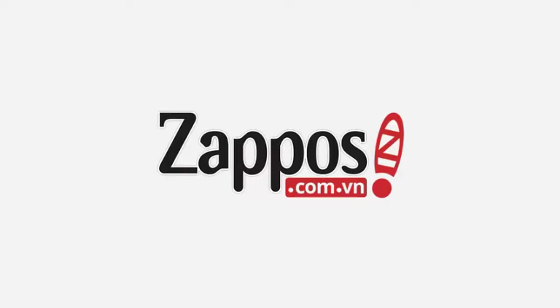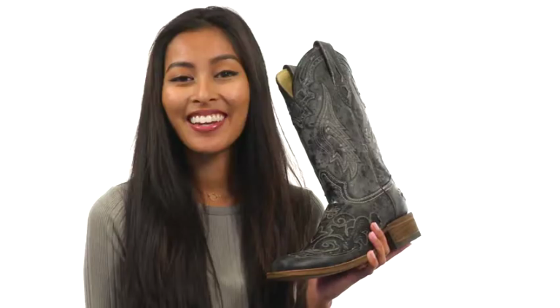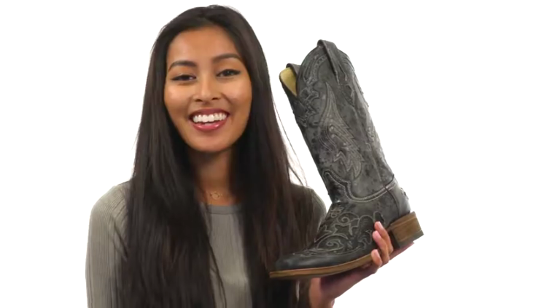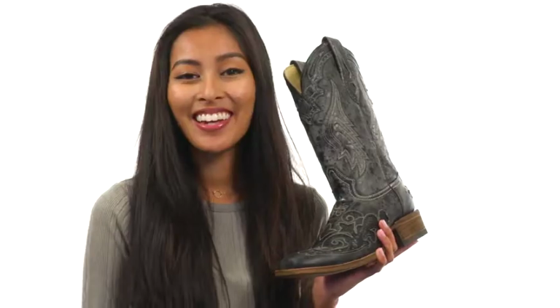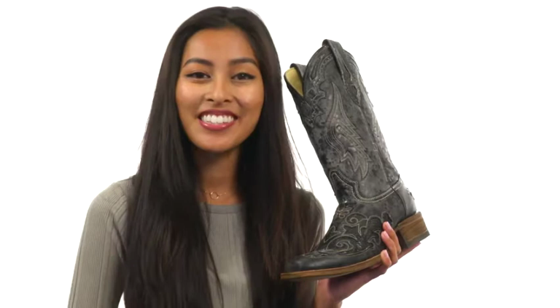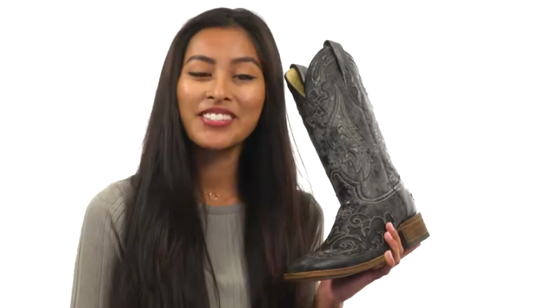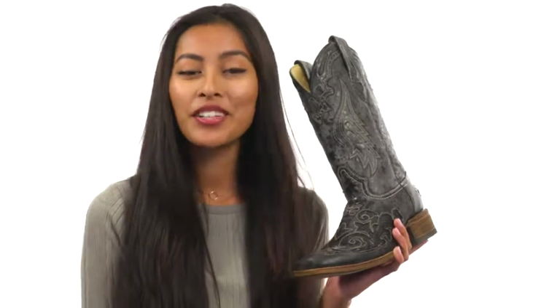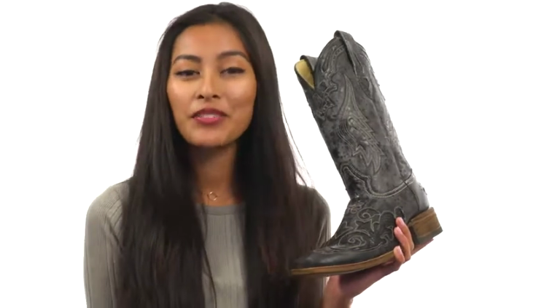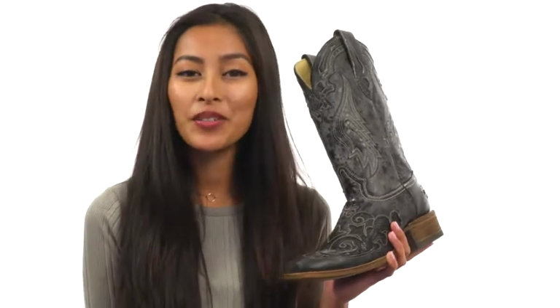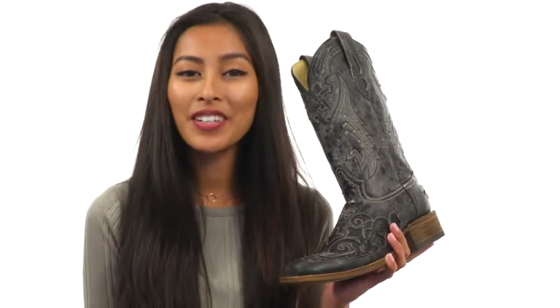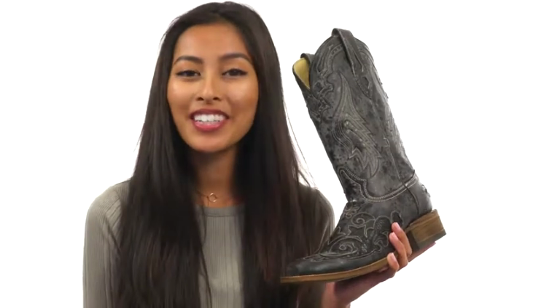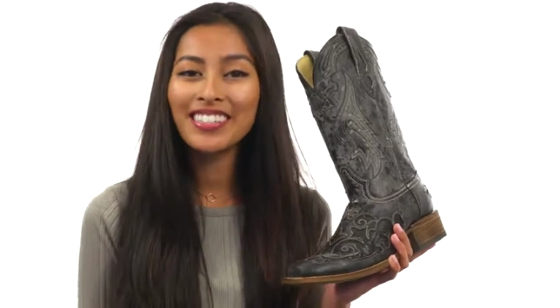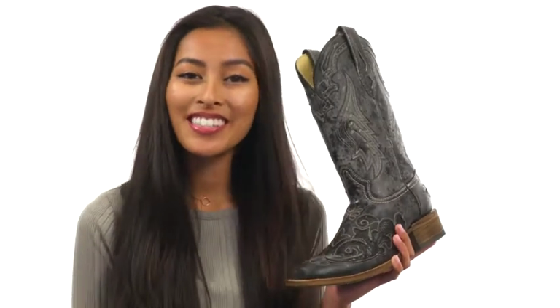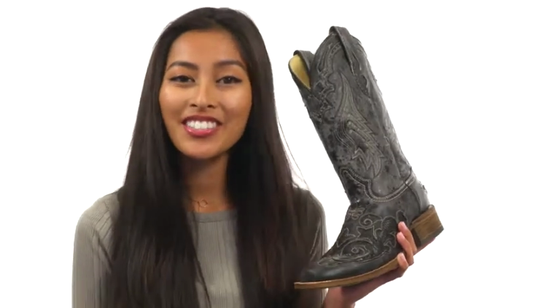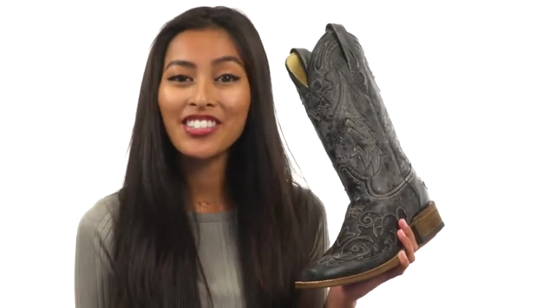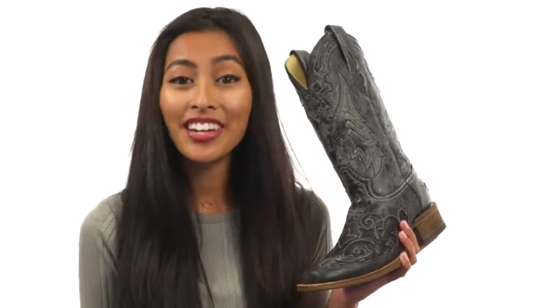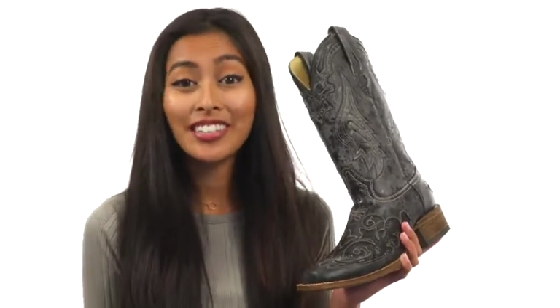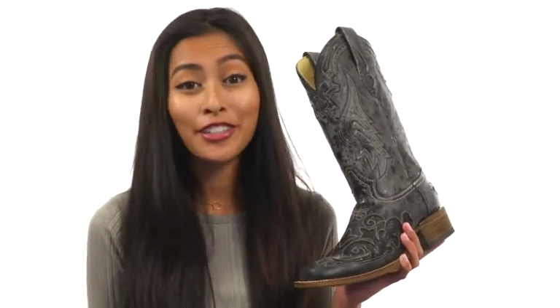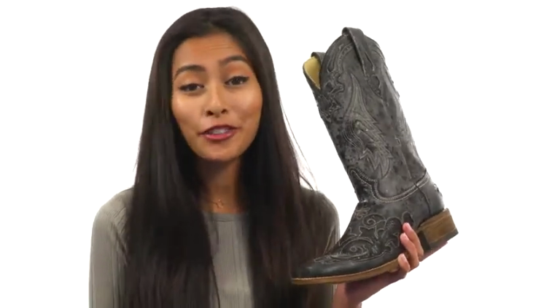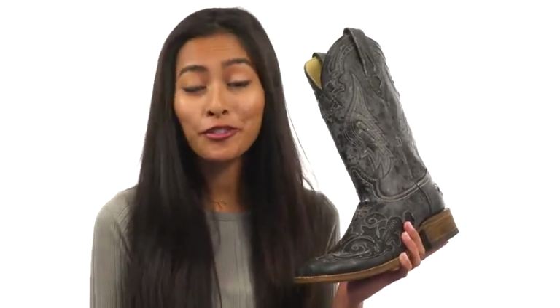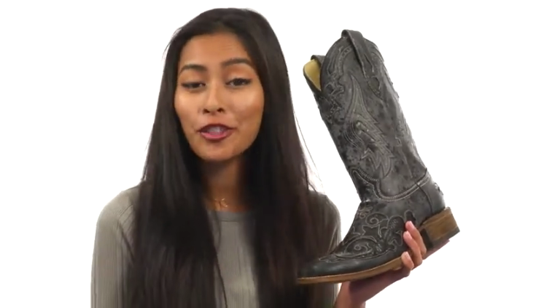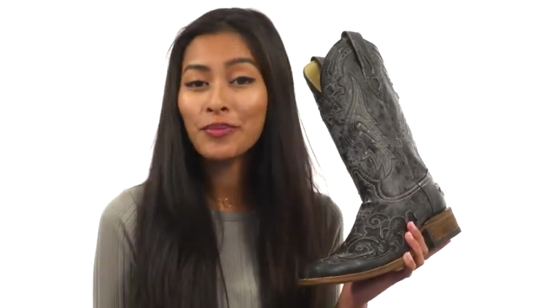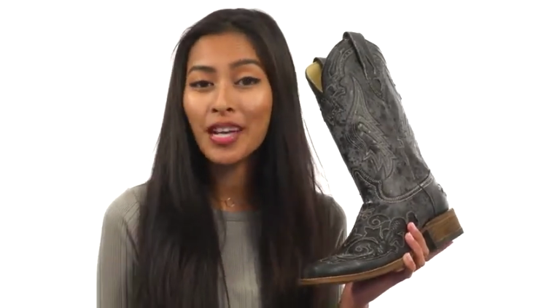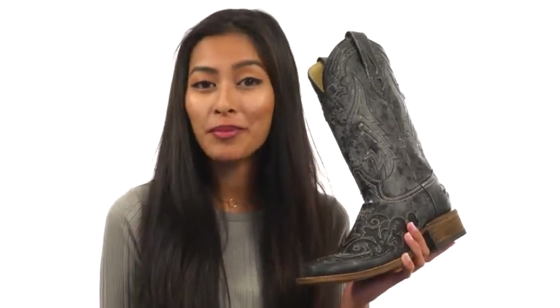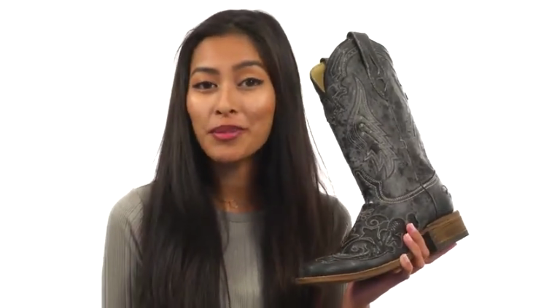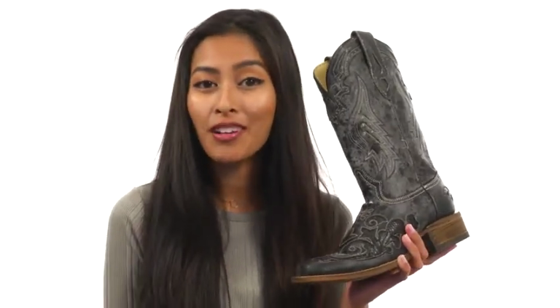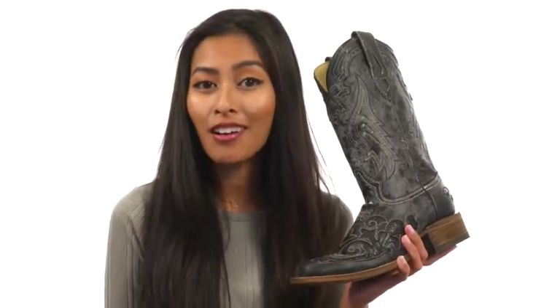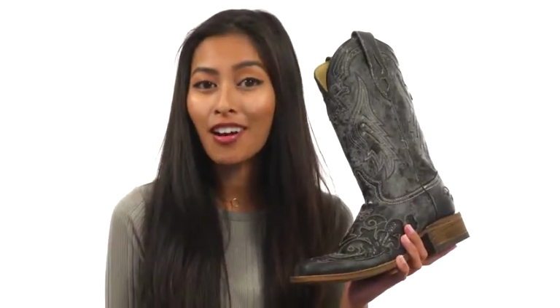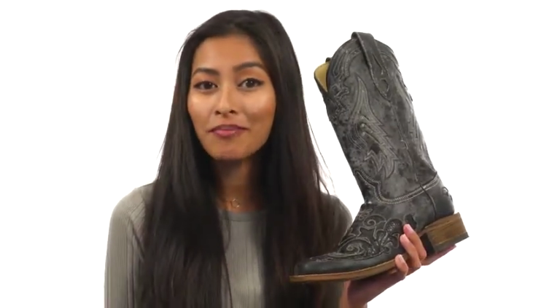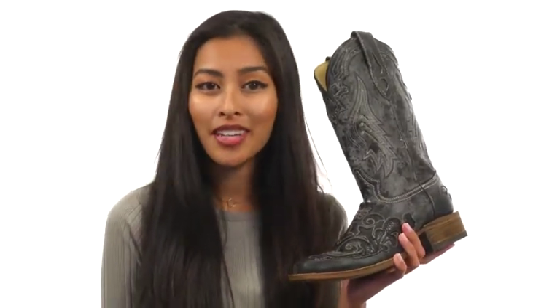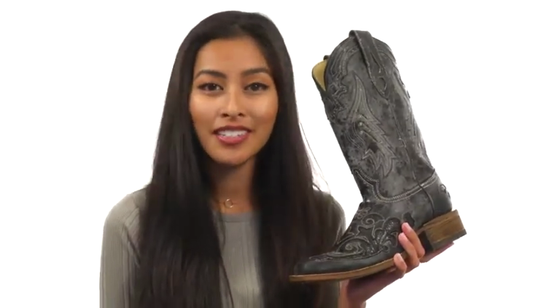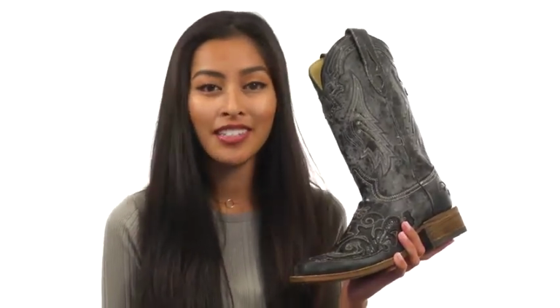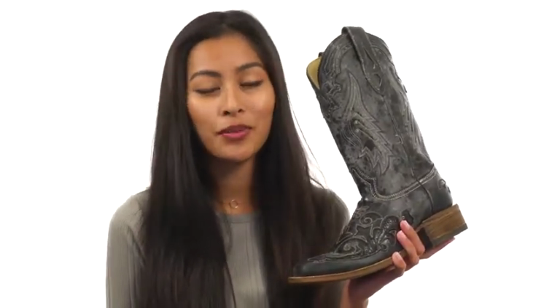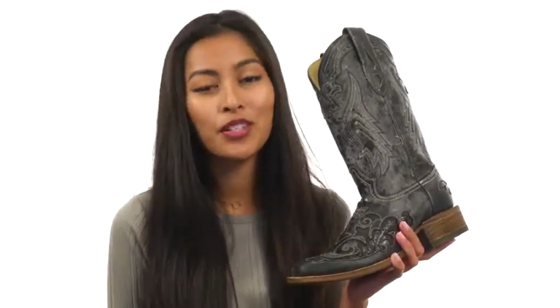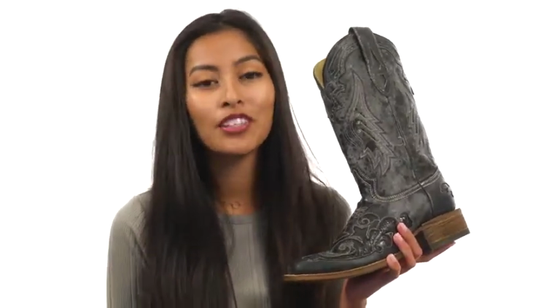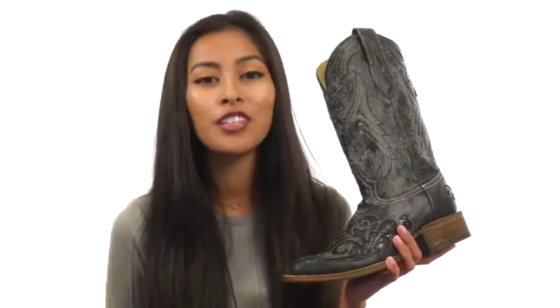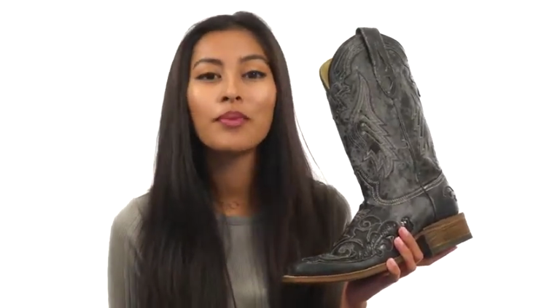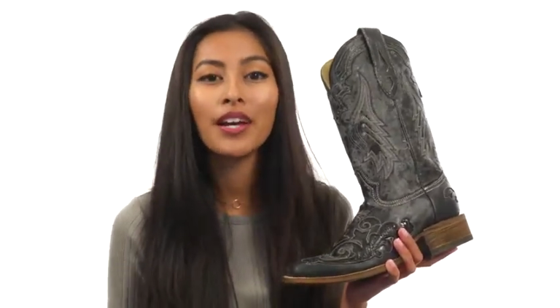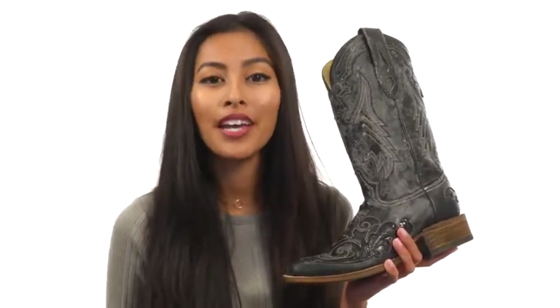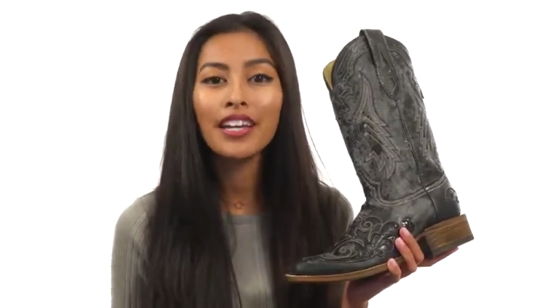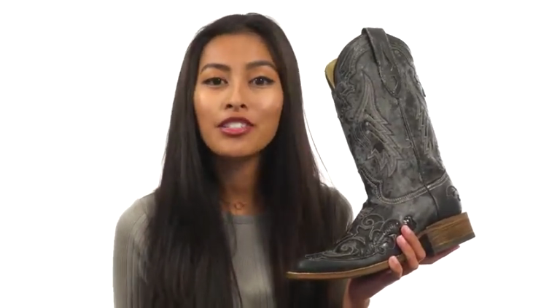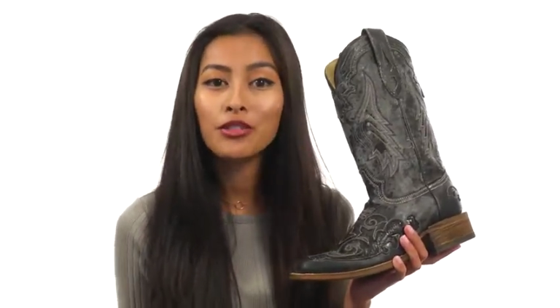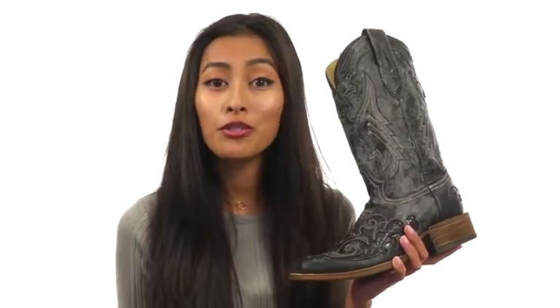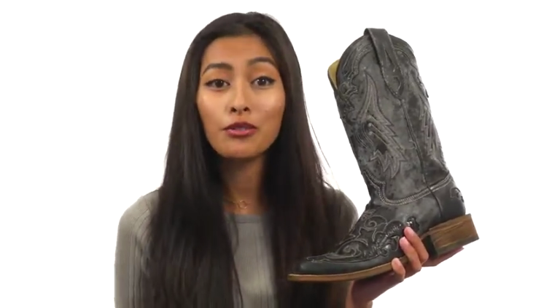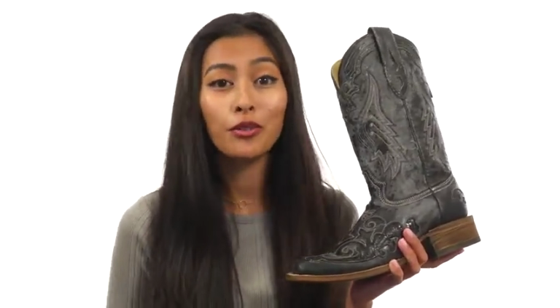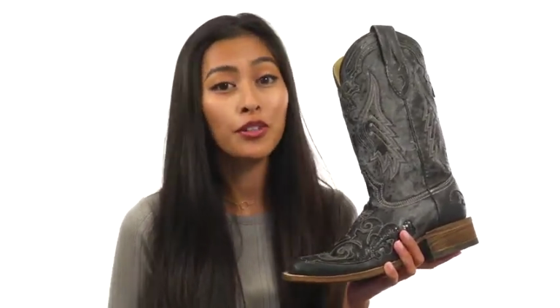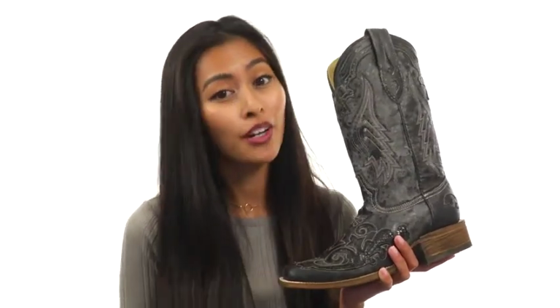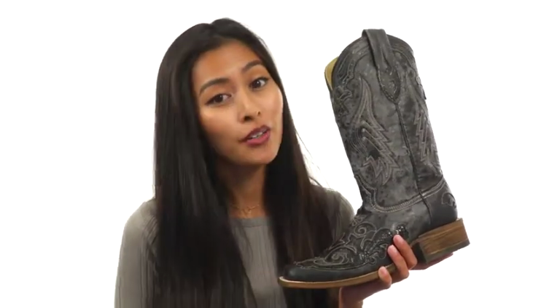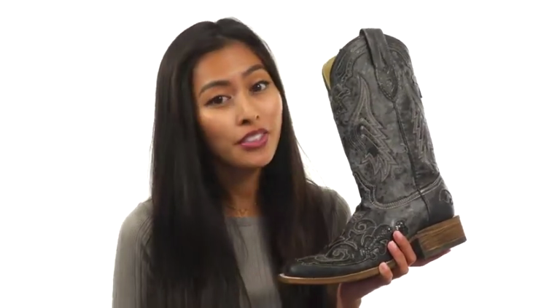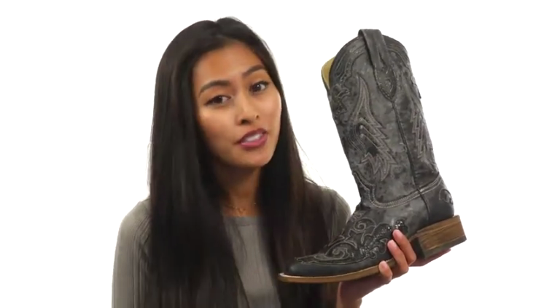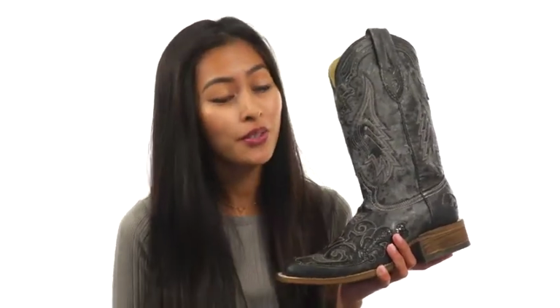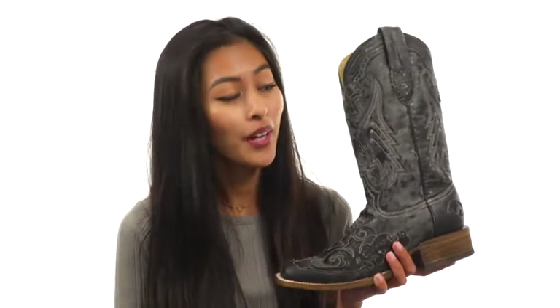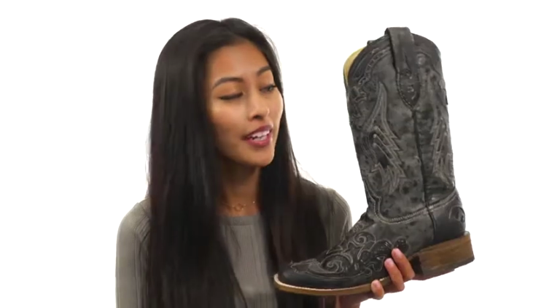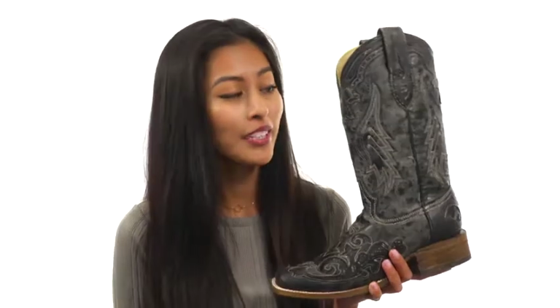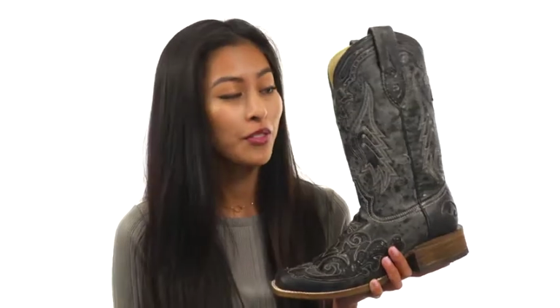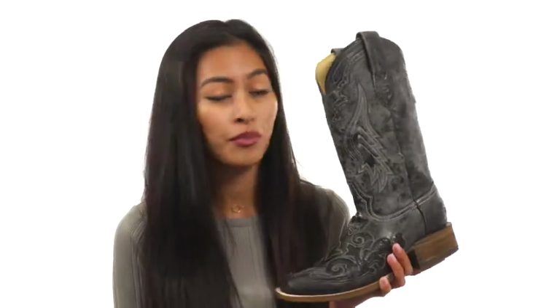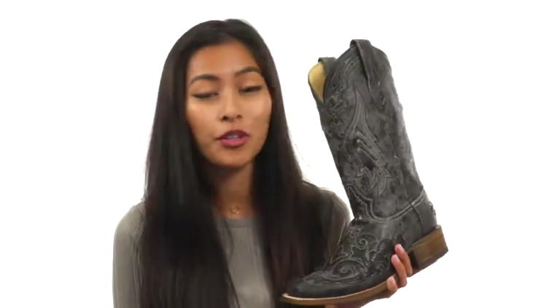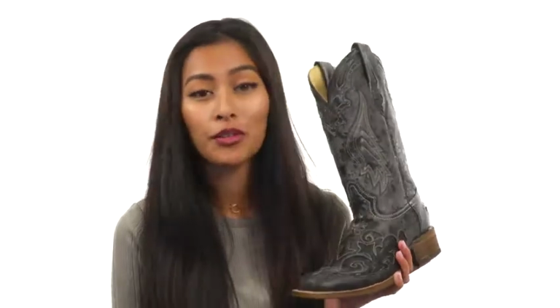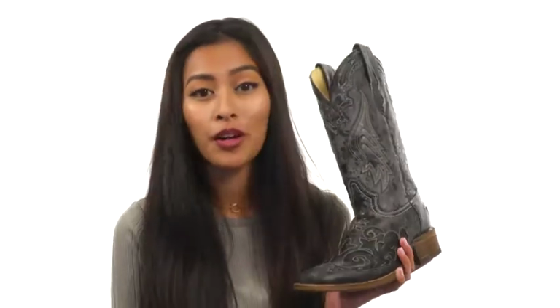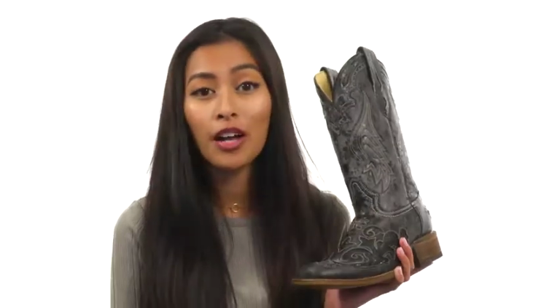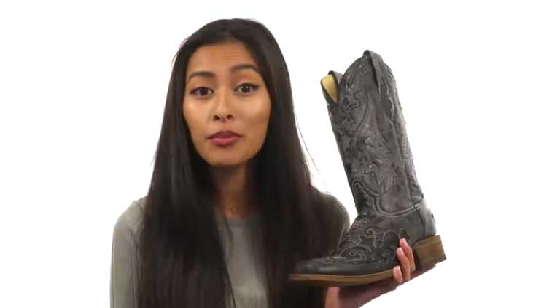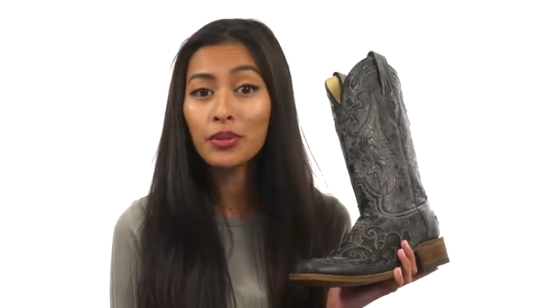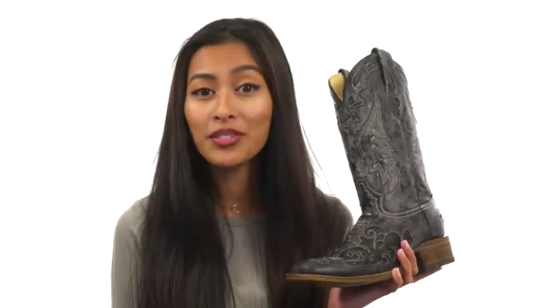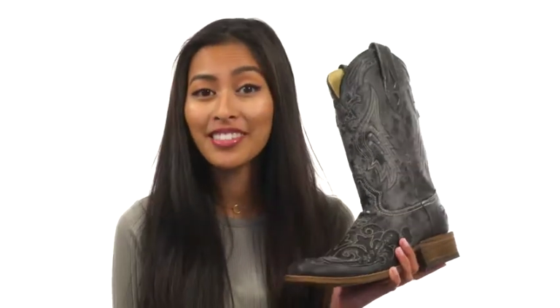How's it going everyone, it's Sunshine here from Zappos.com and today we're talking about the A2402 from Corral Boots.